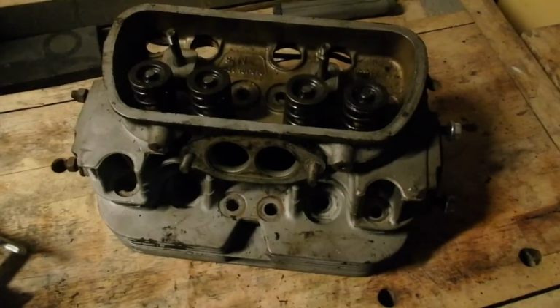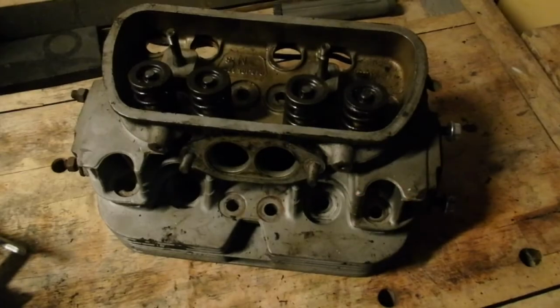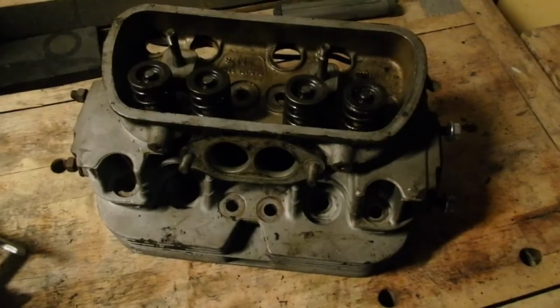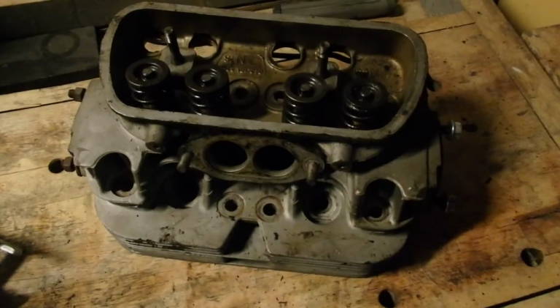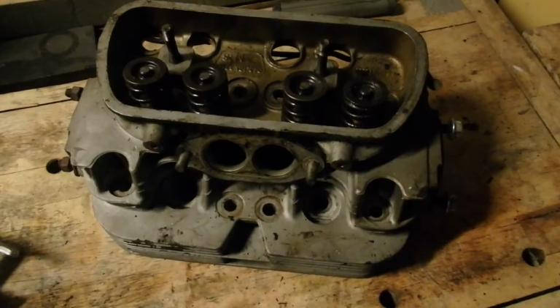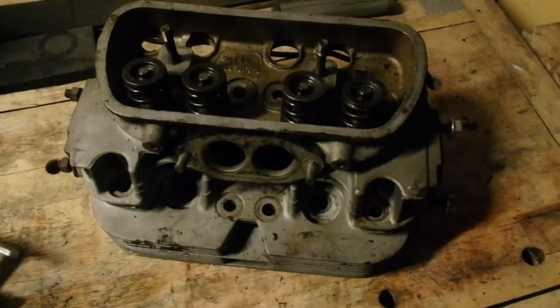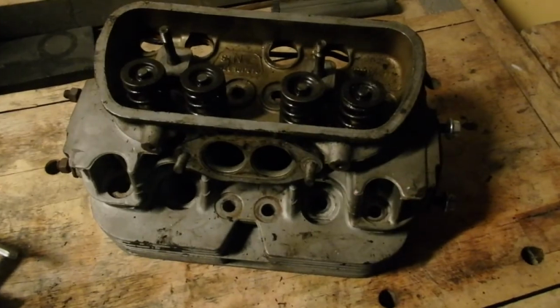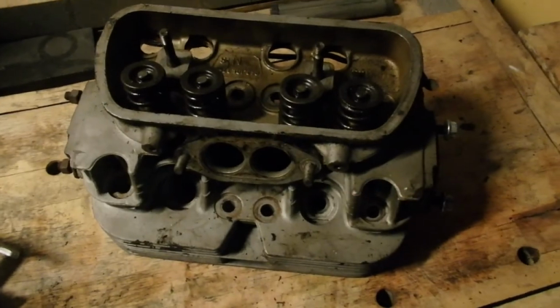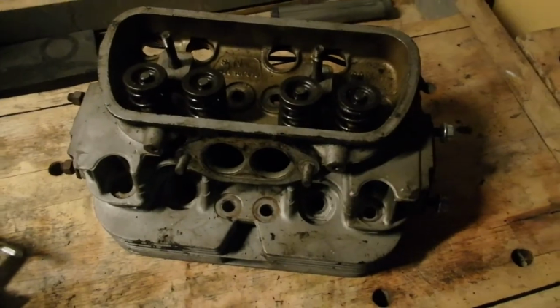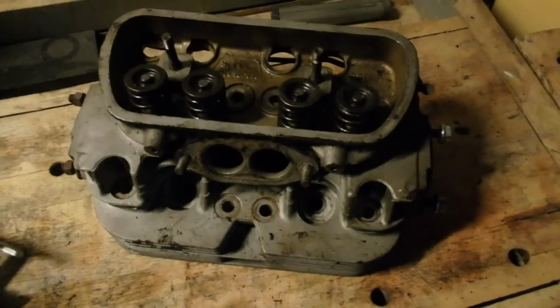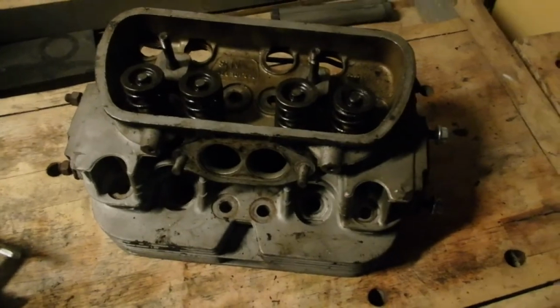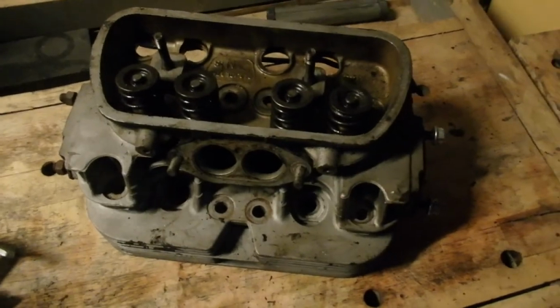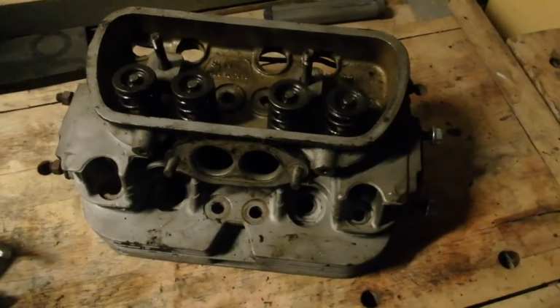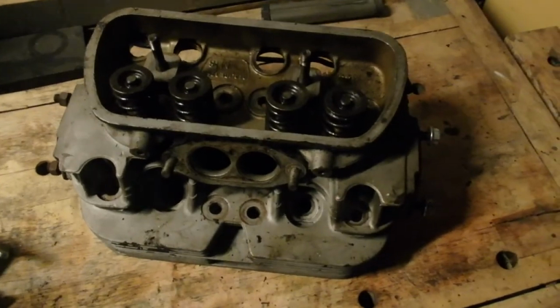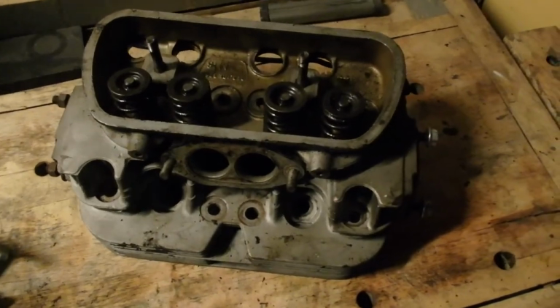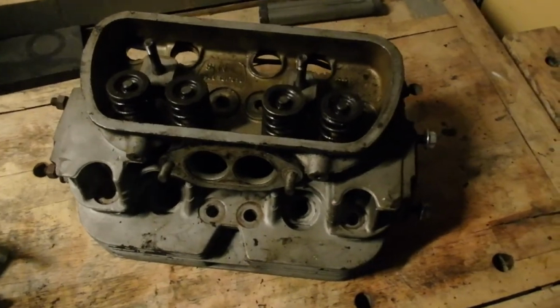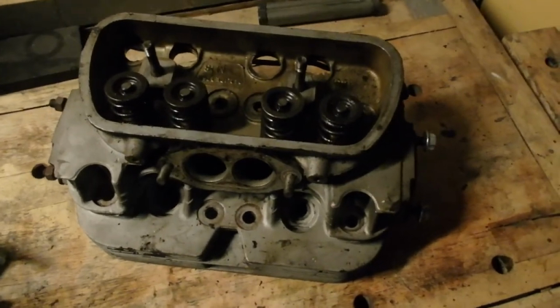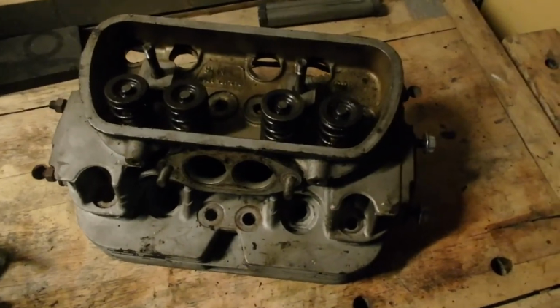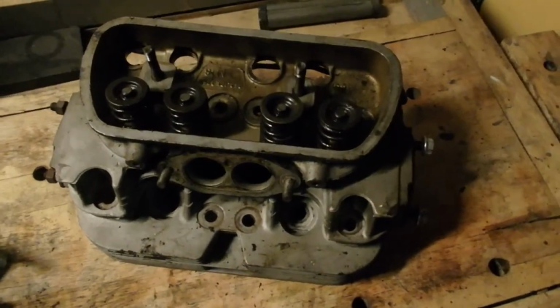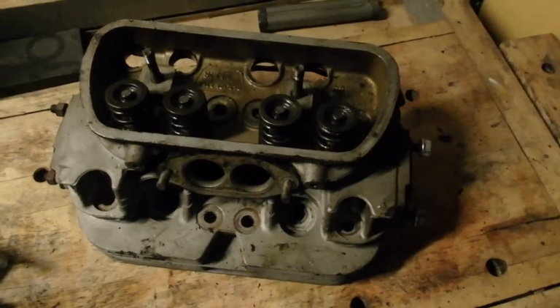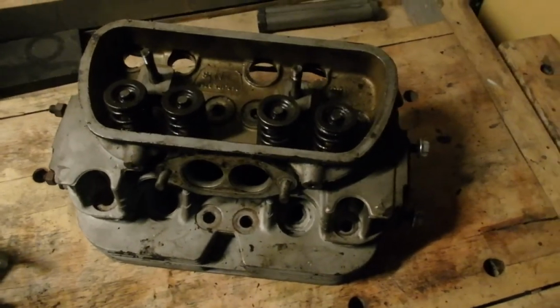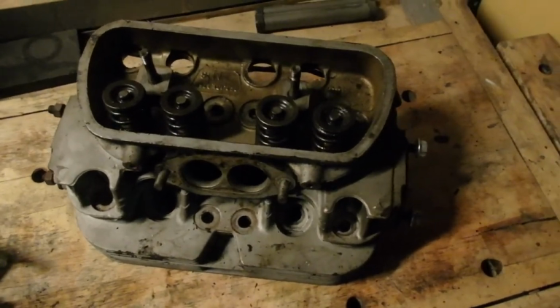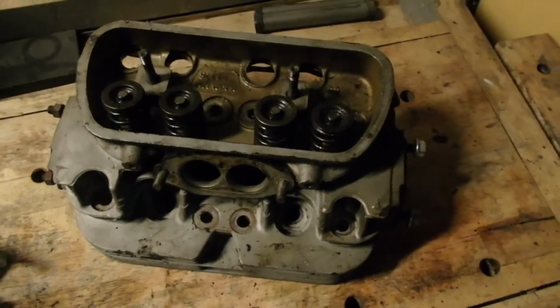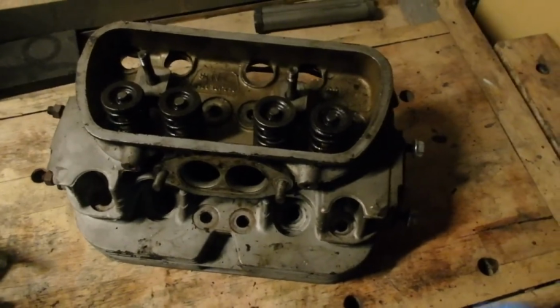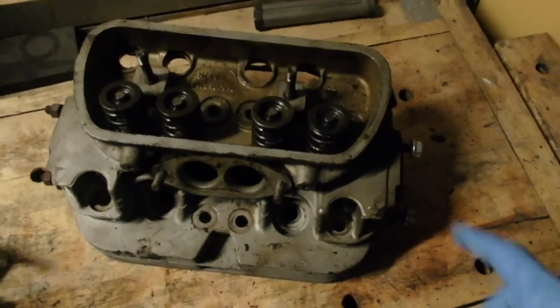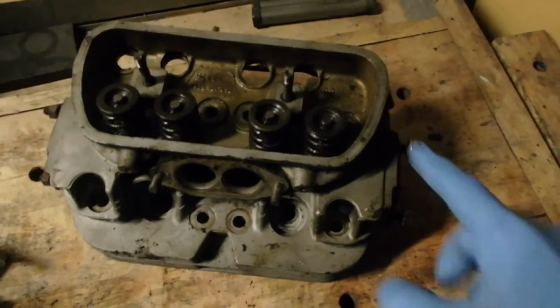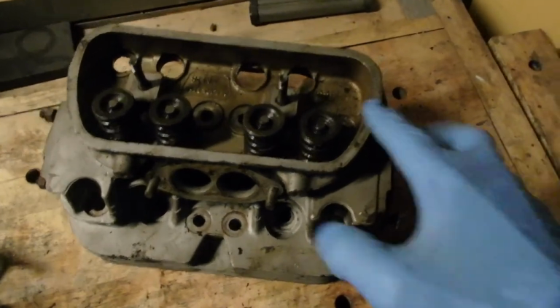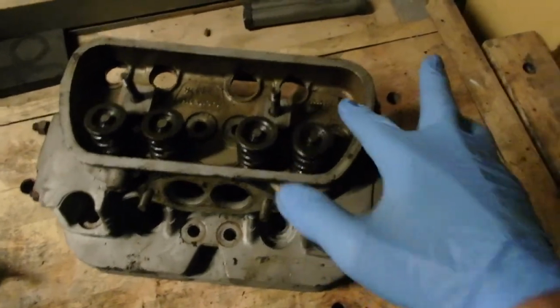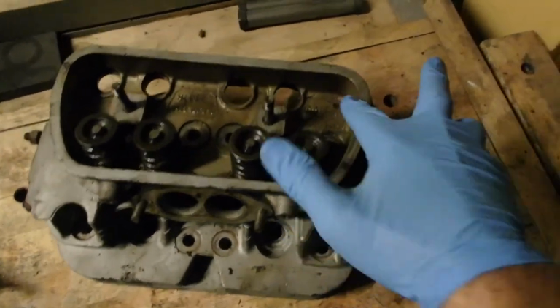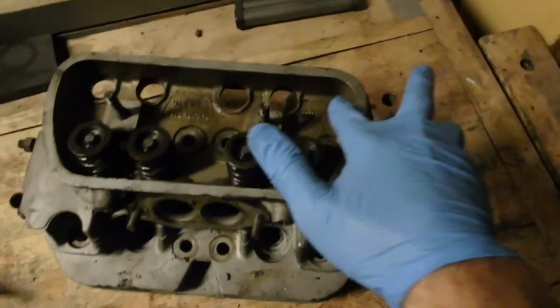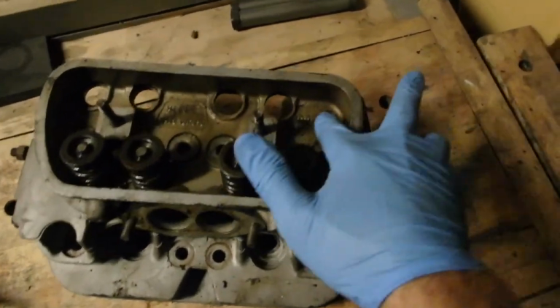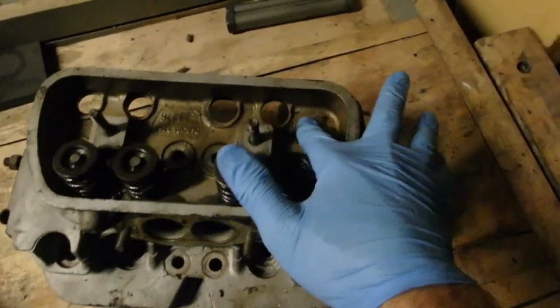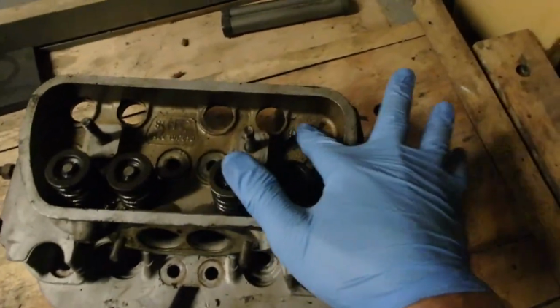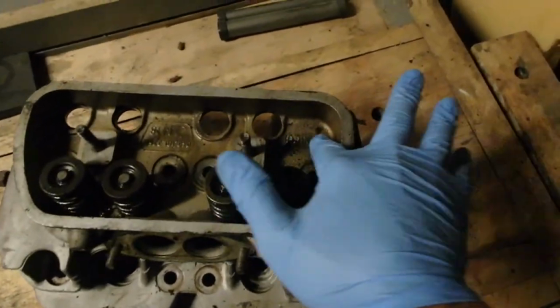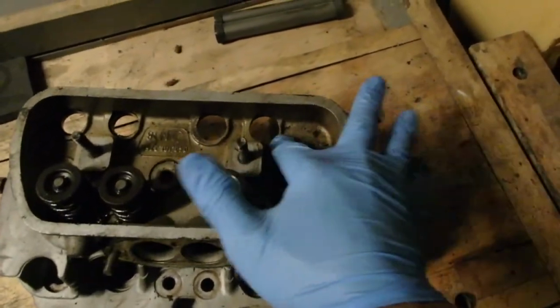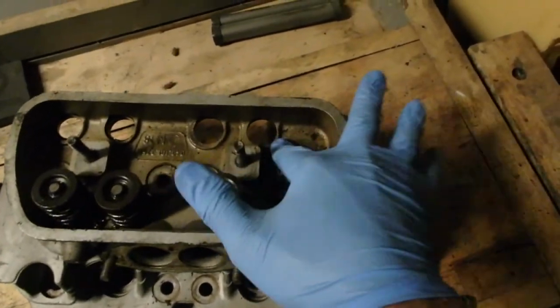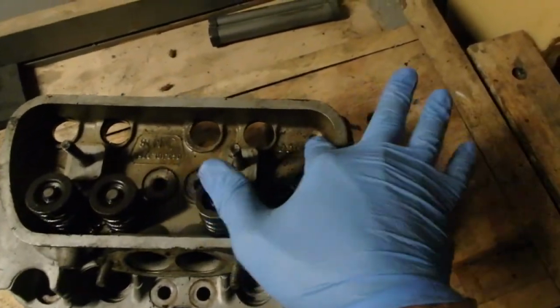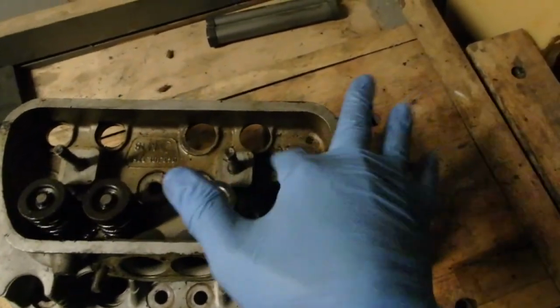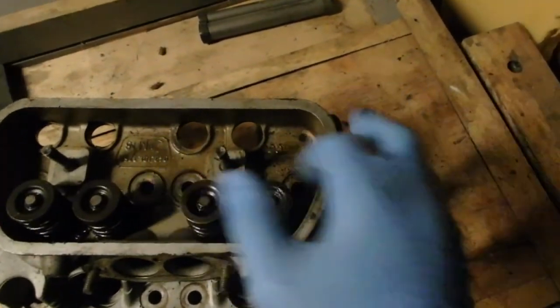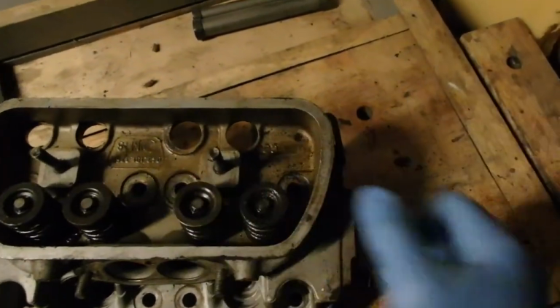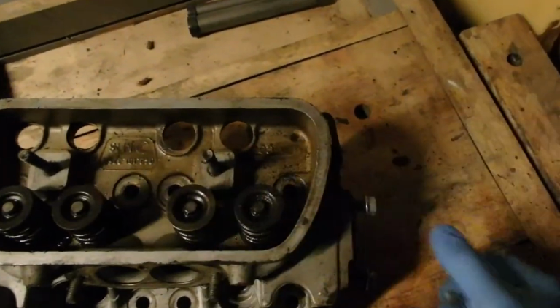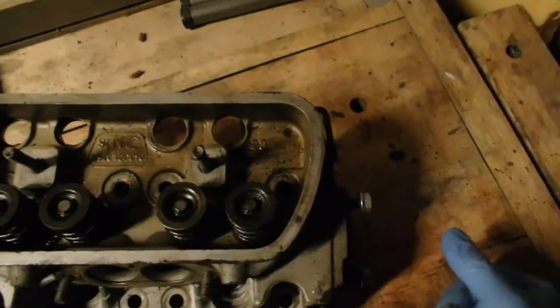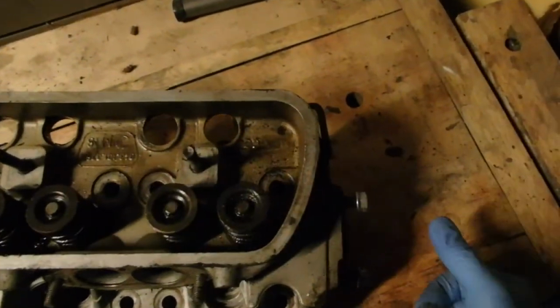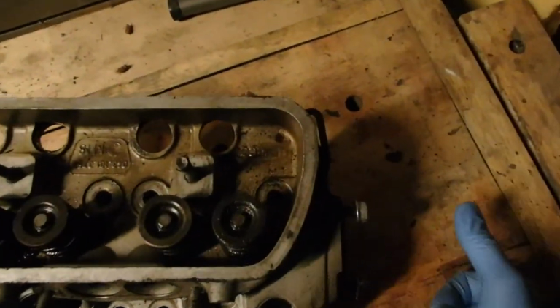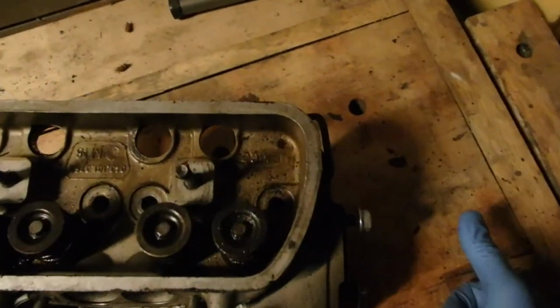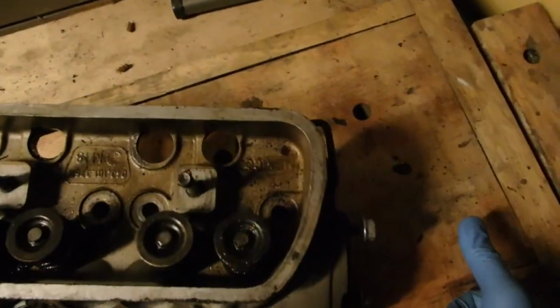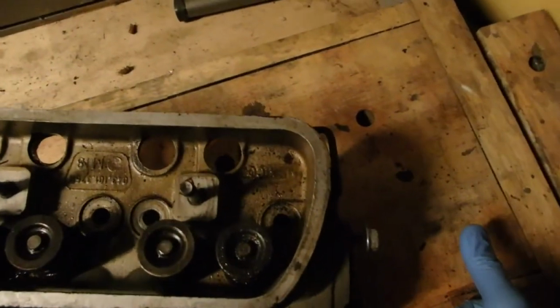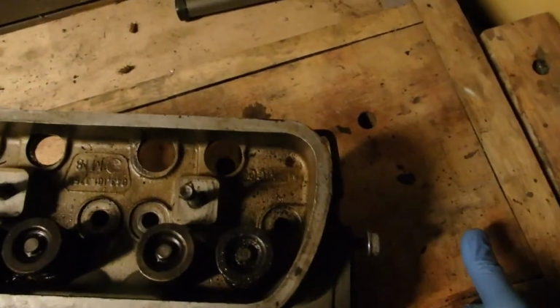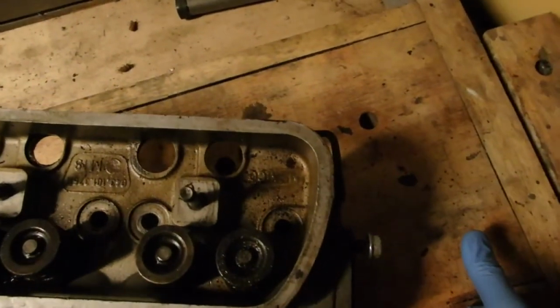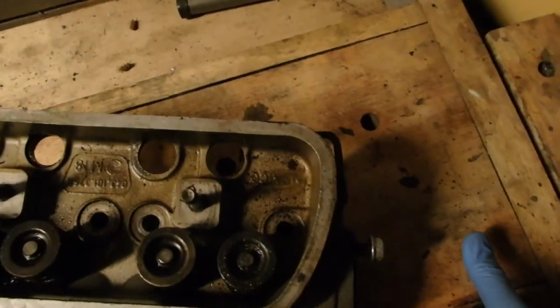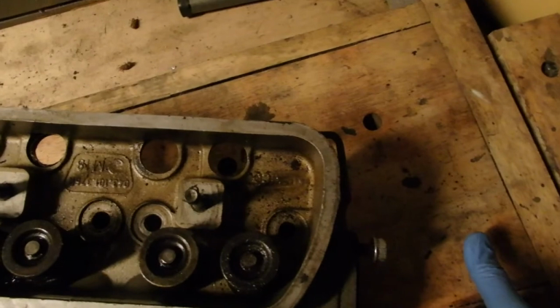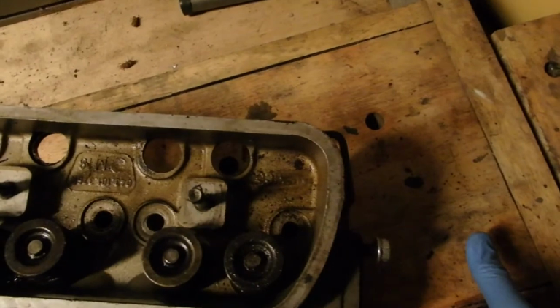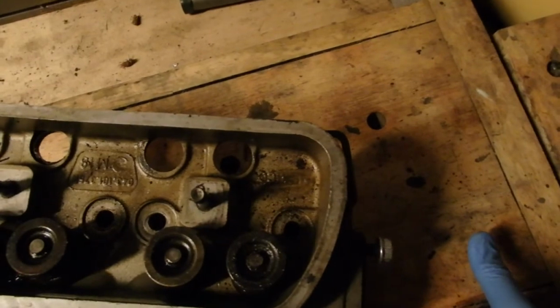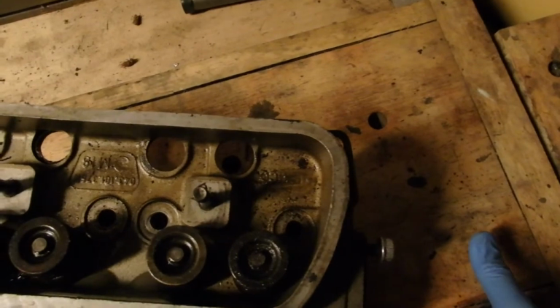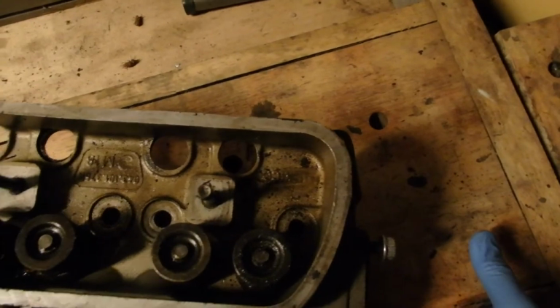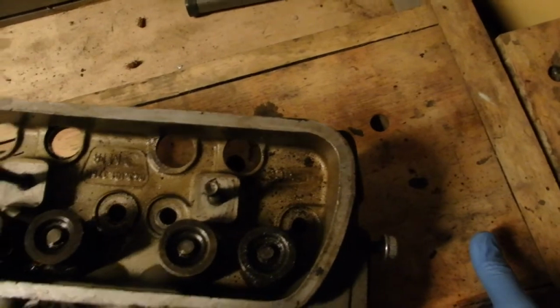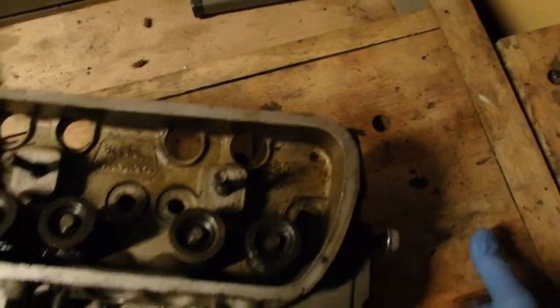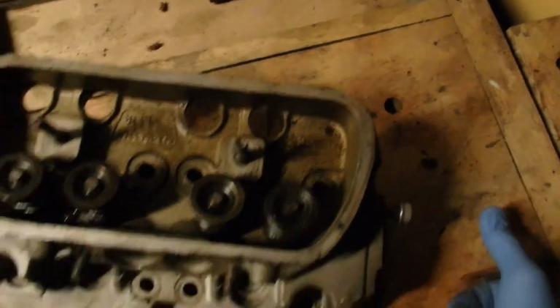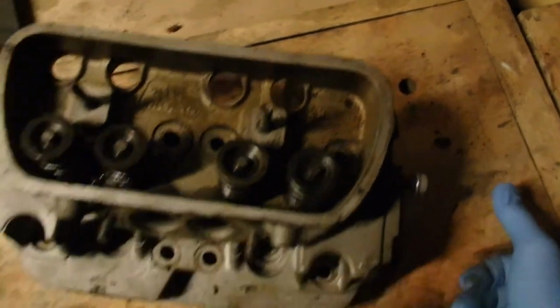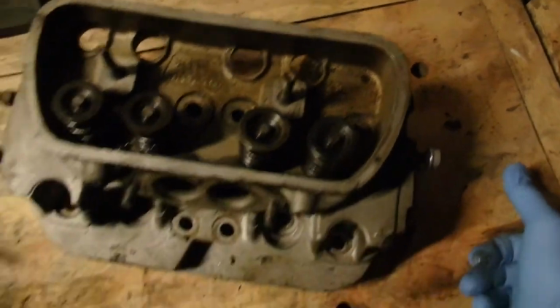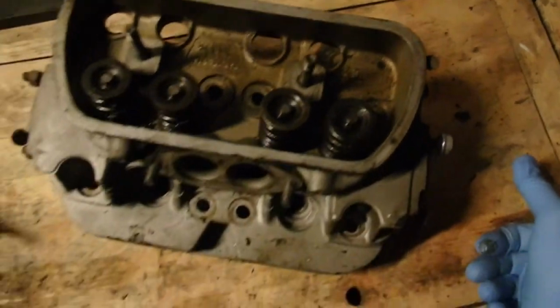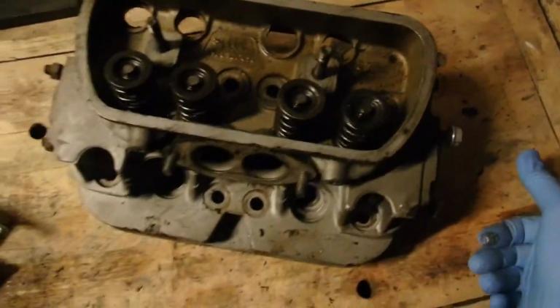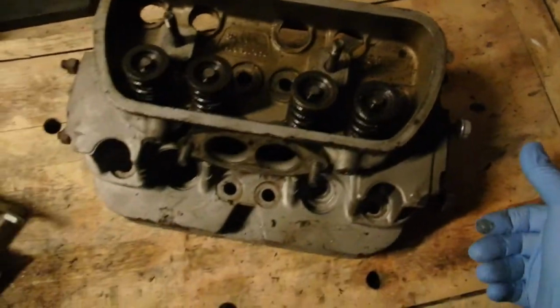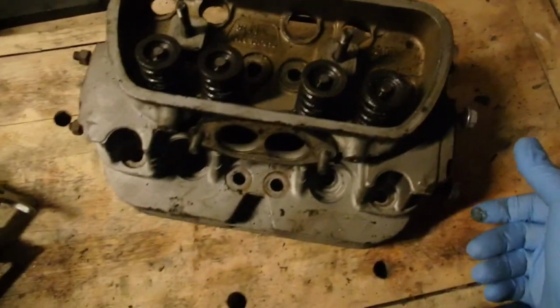Here is one of my two heads. This one, as it says there, it's a Mexico head.